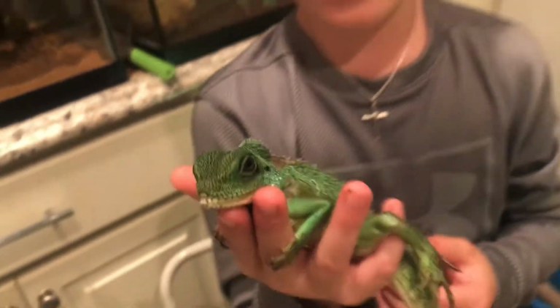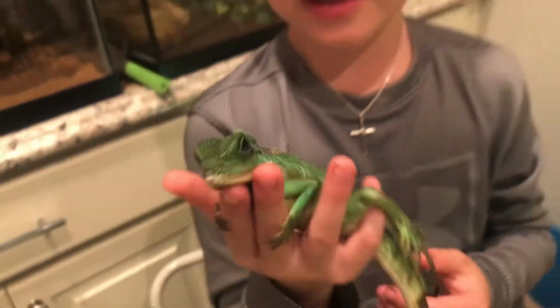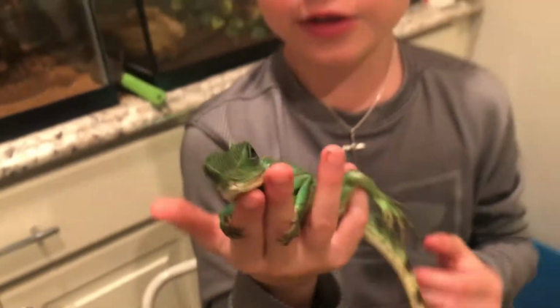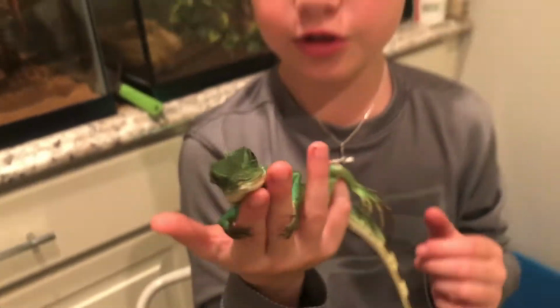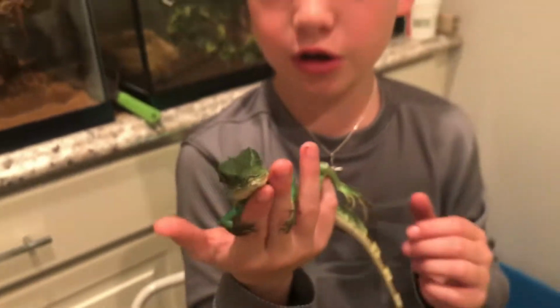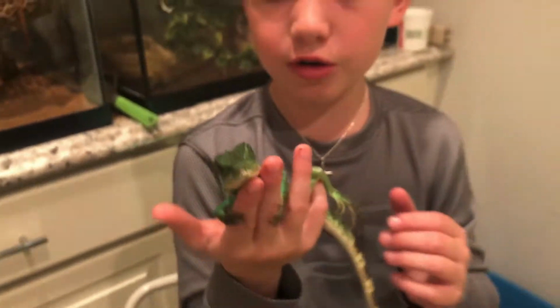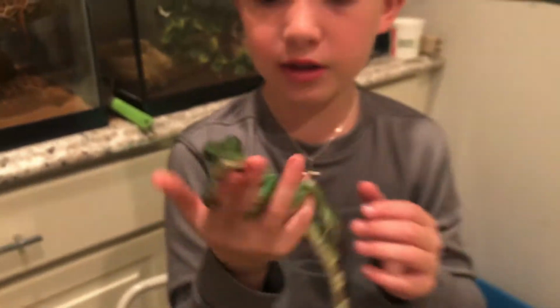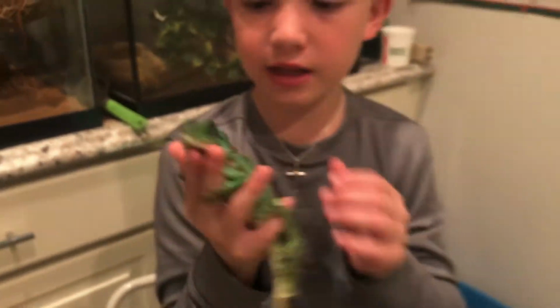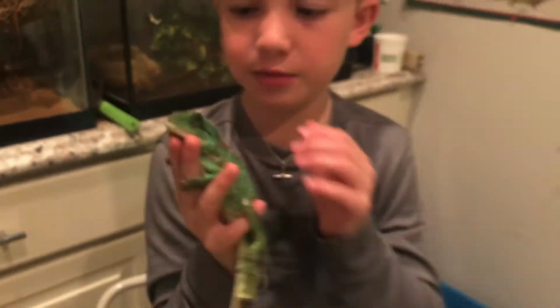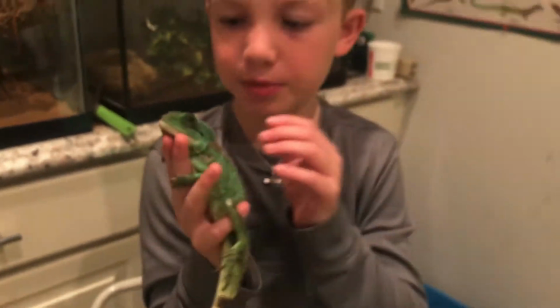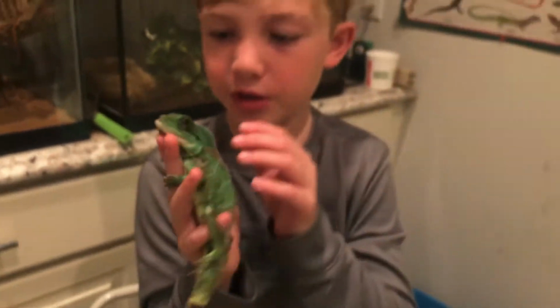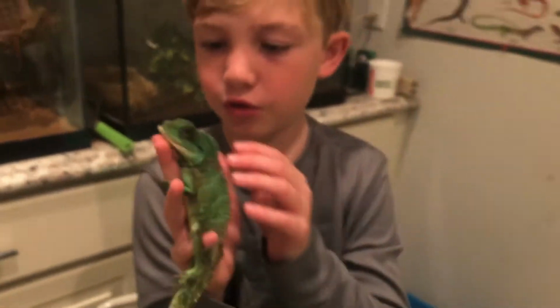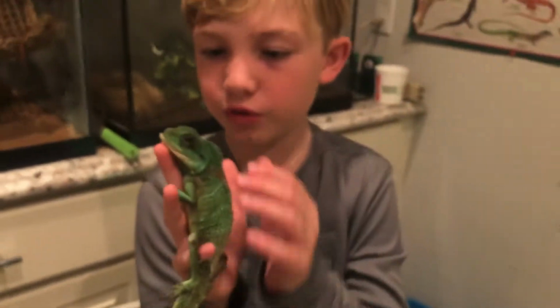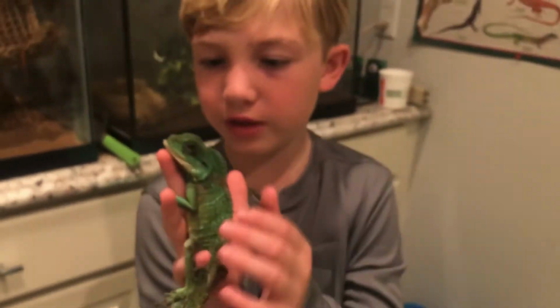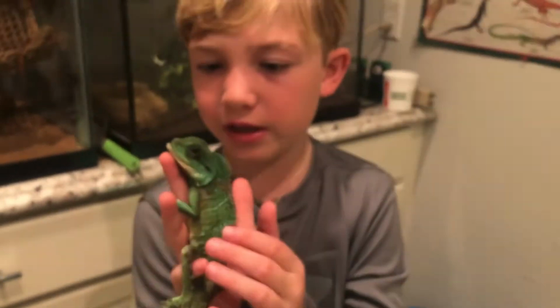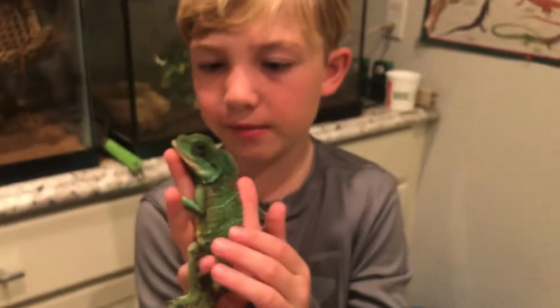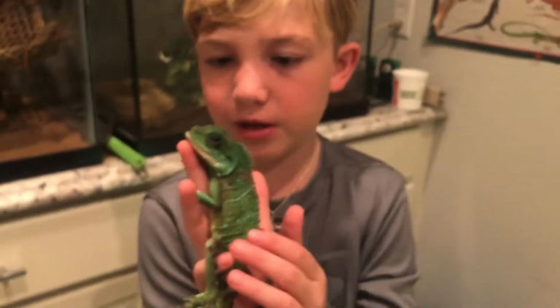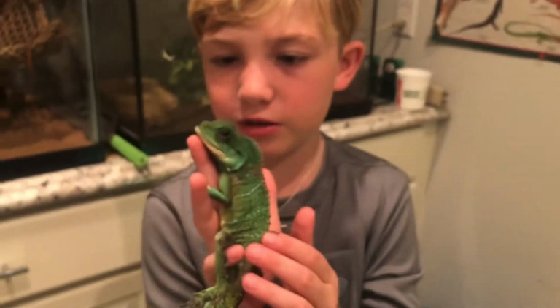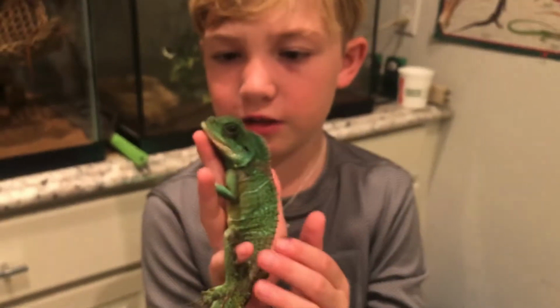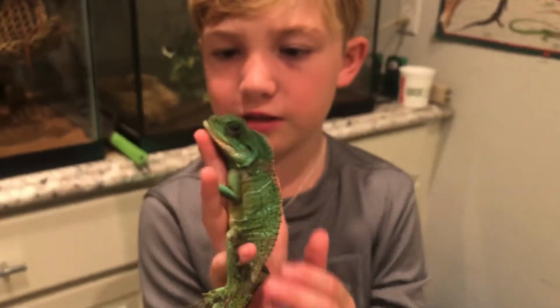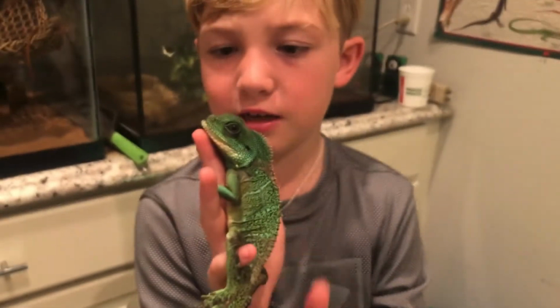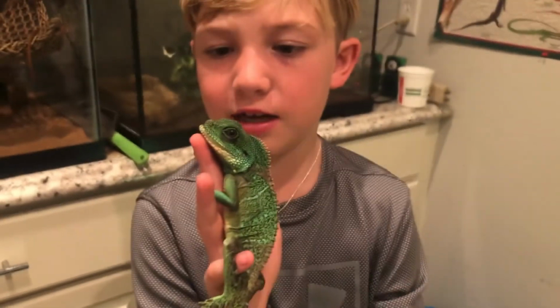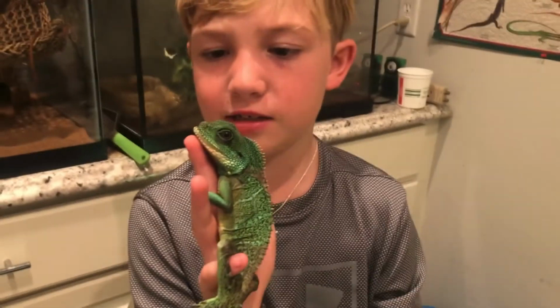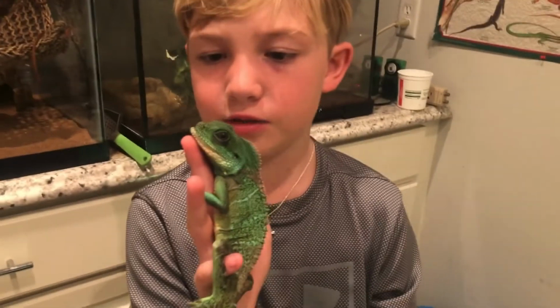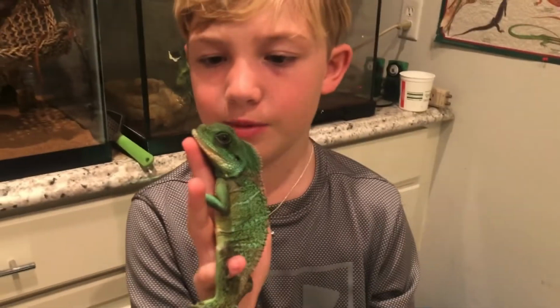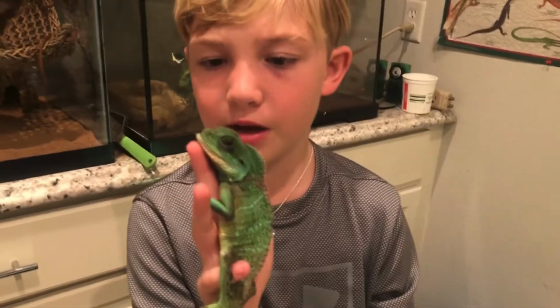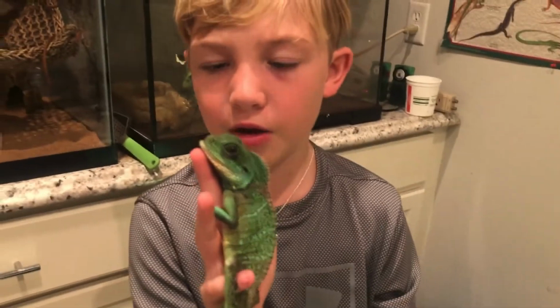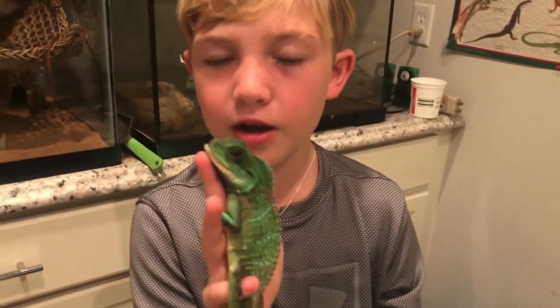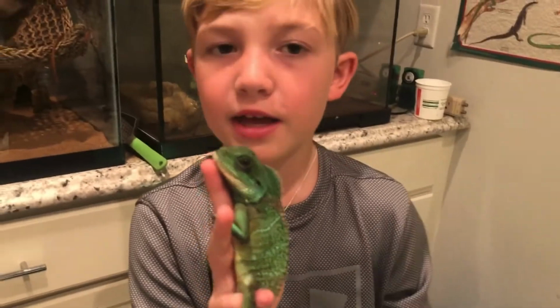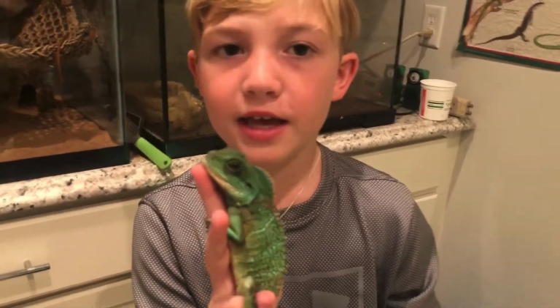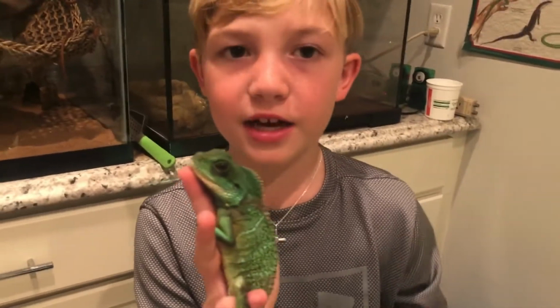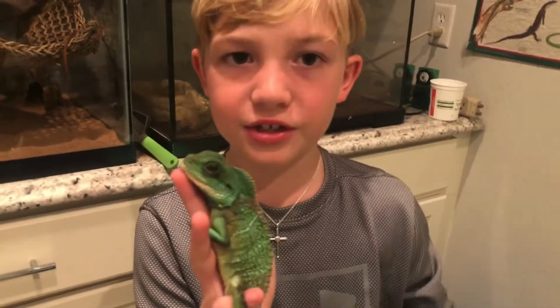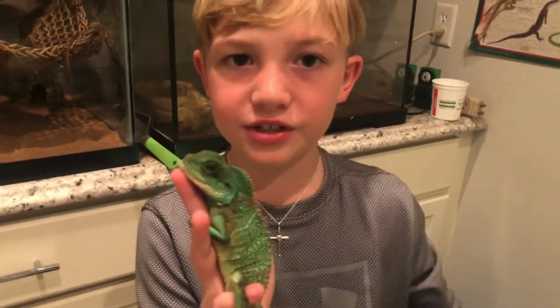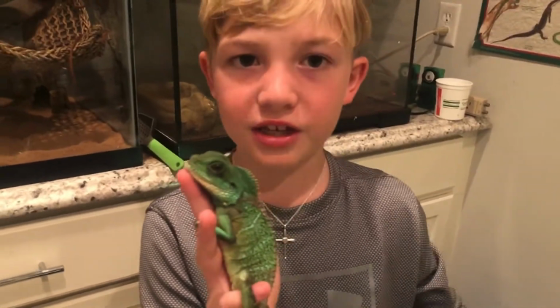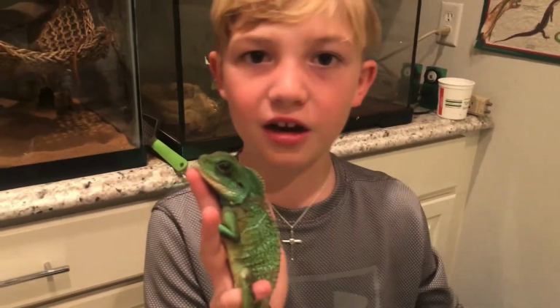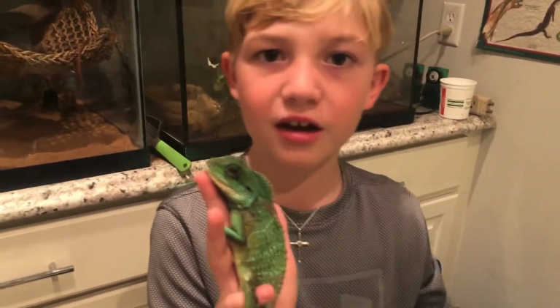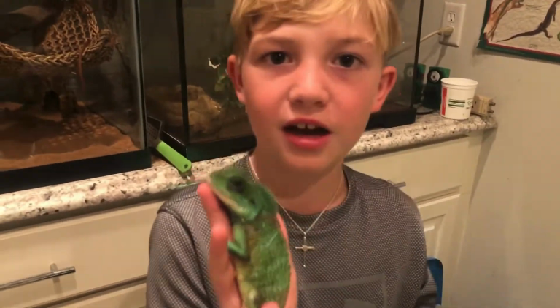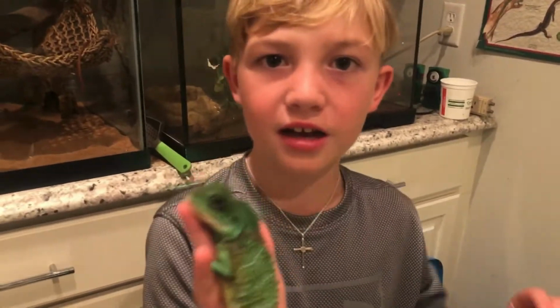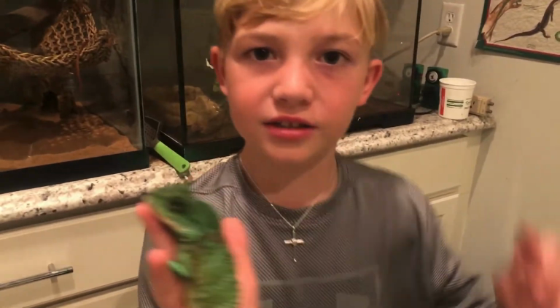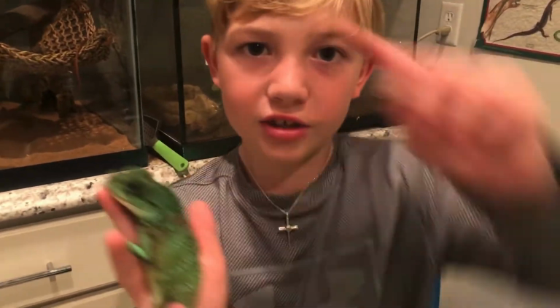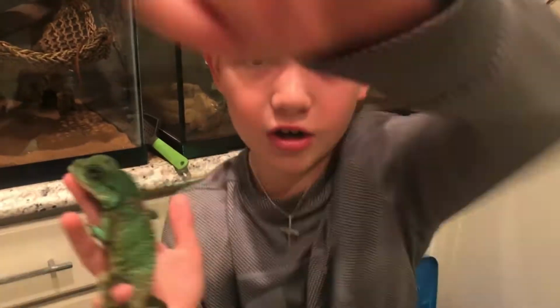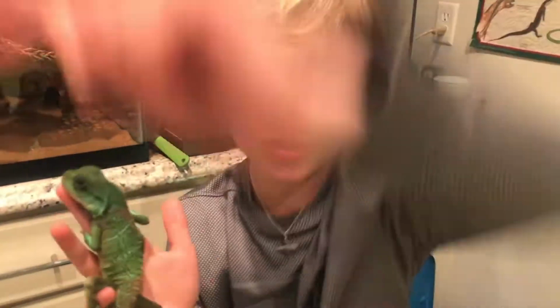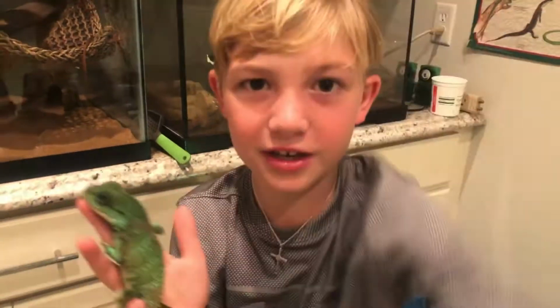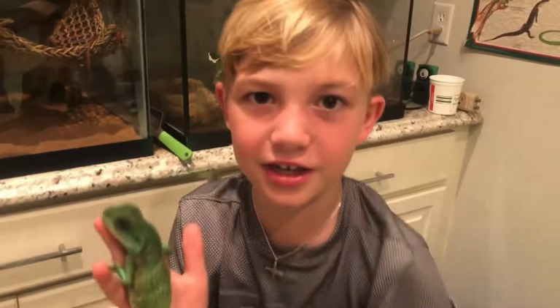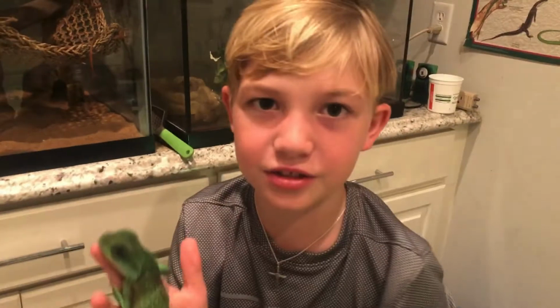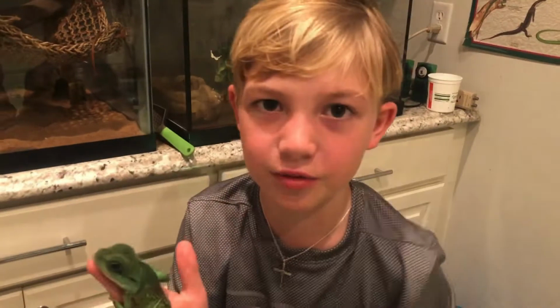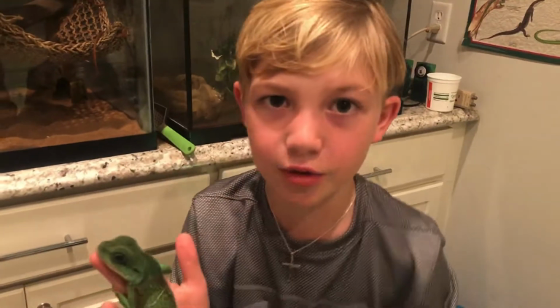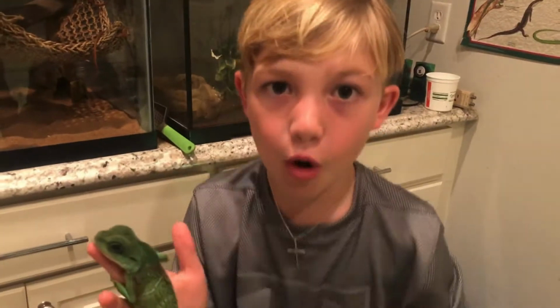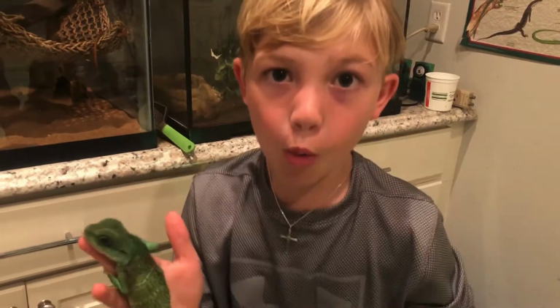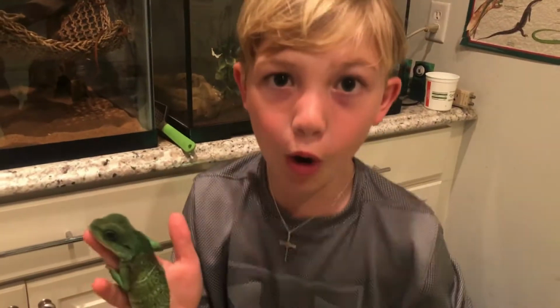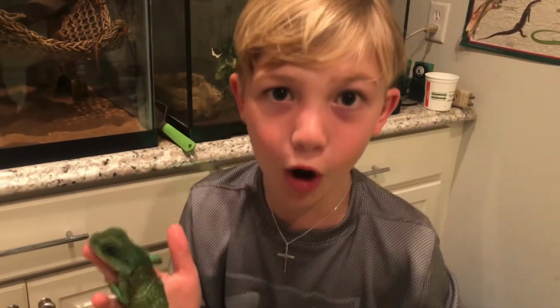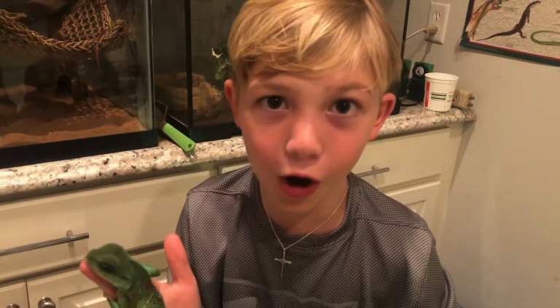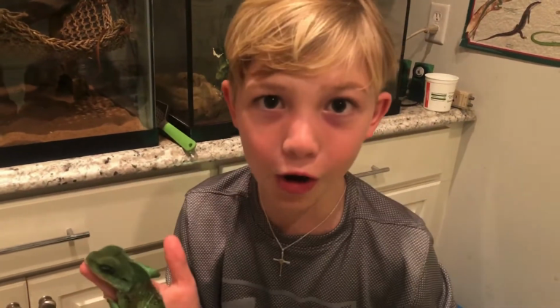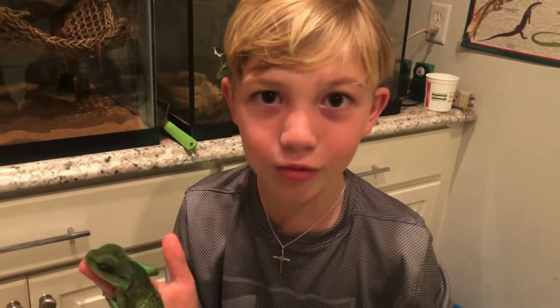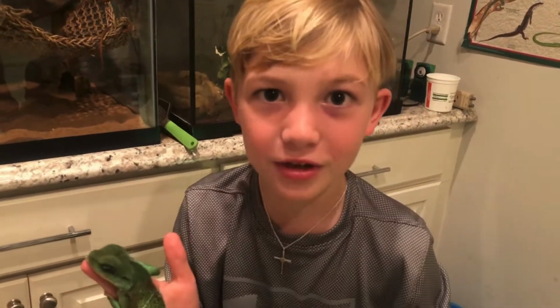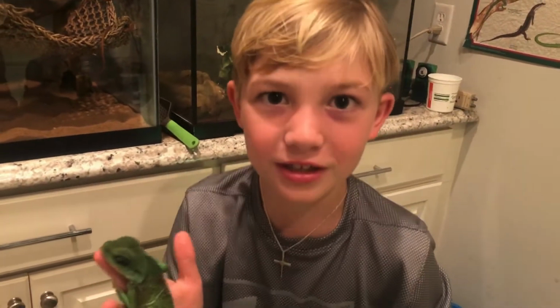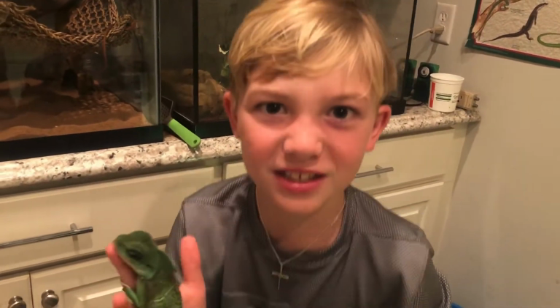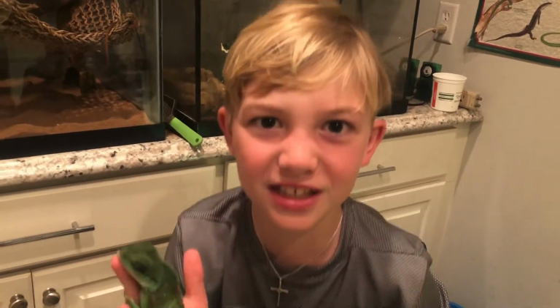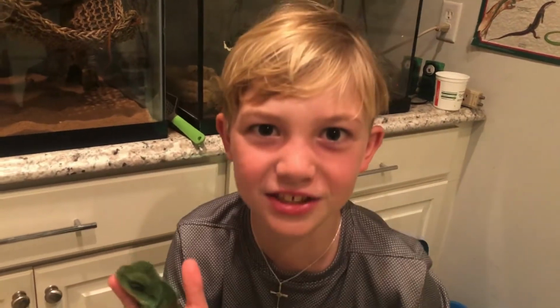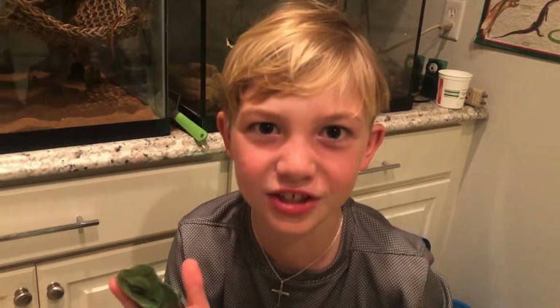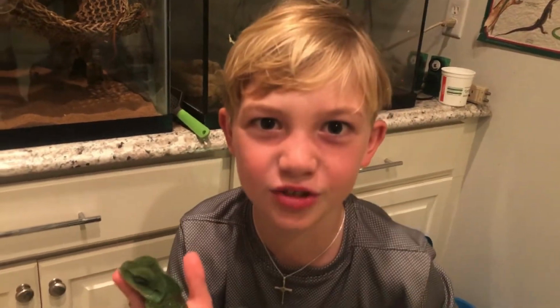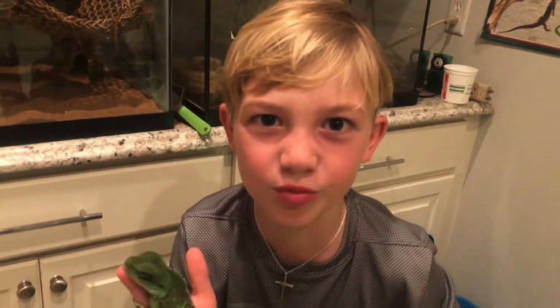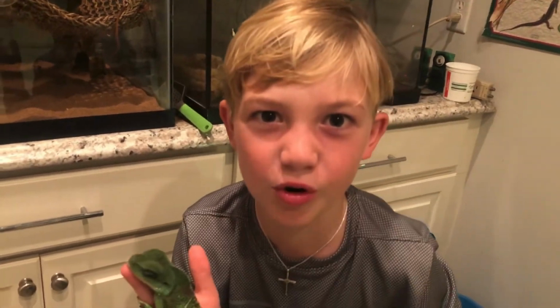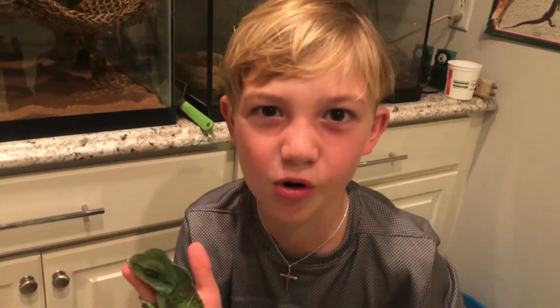So that's a pretty cool thing about these guys as well. I'll see y'all on the next one. Woohoo! Lizards rule!